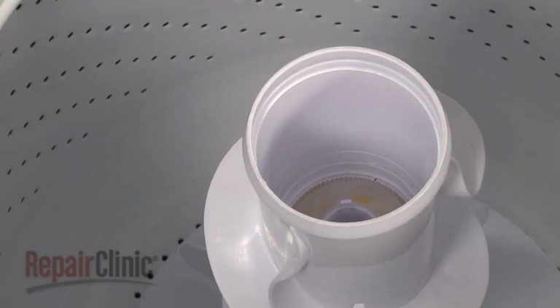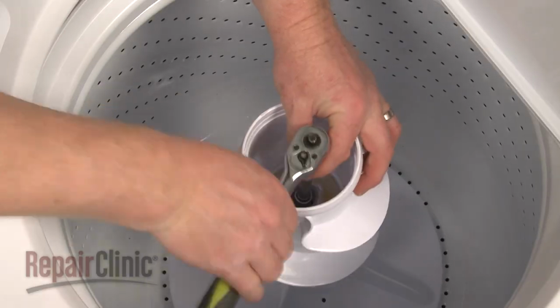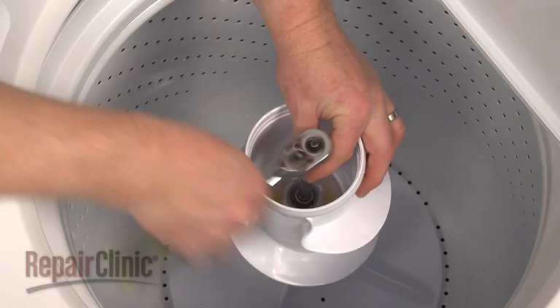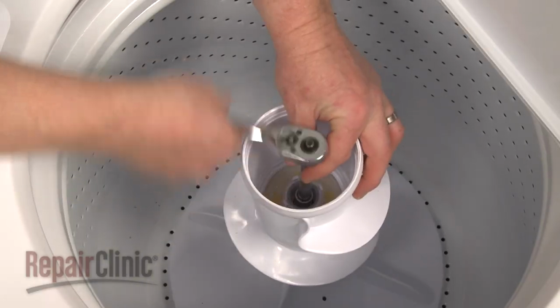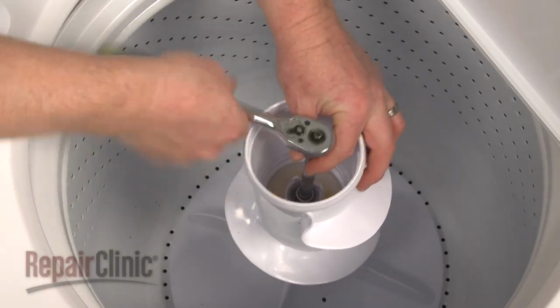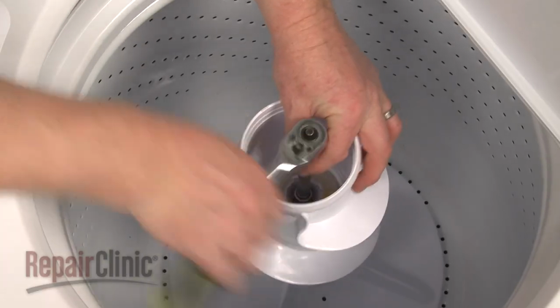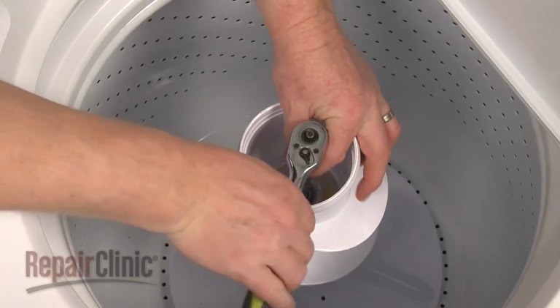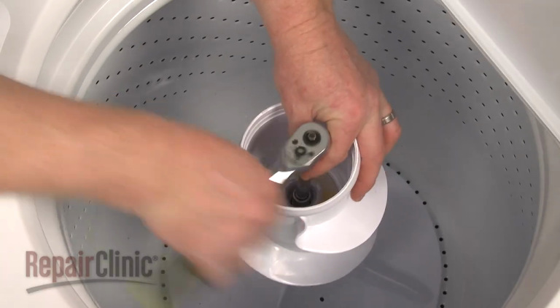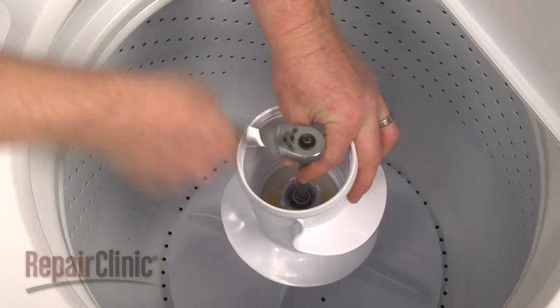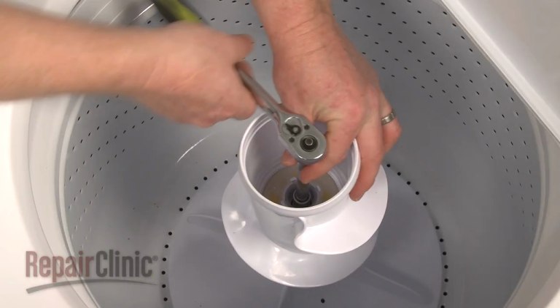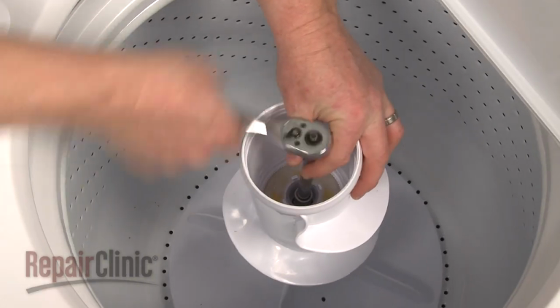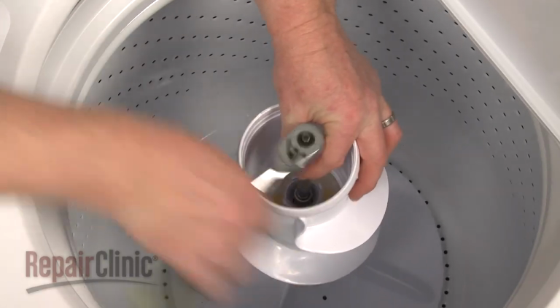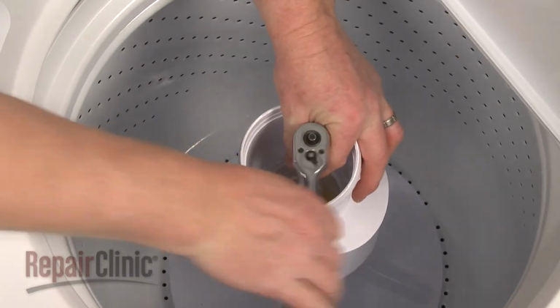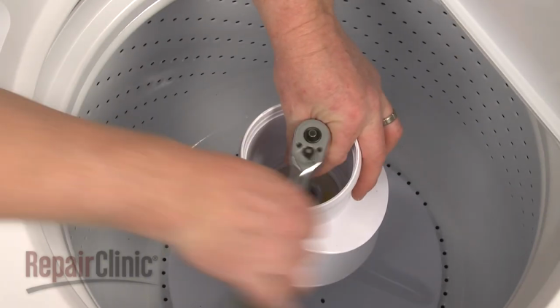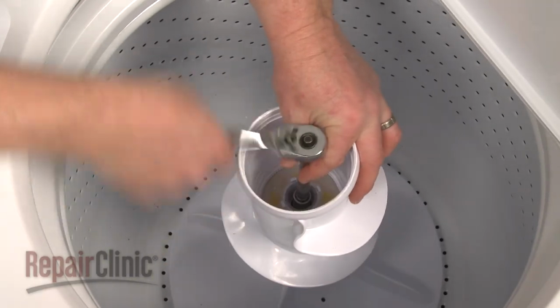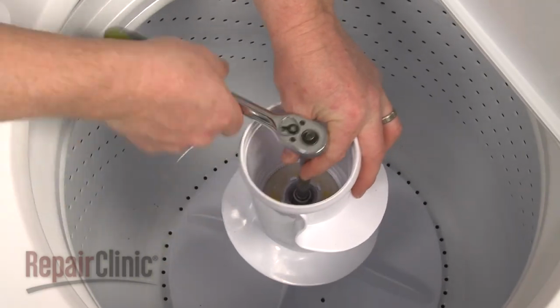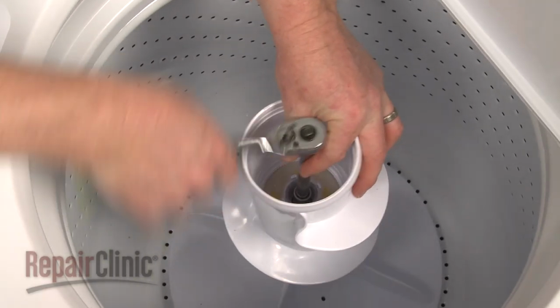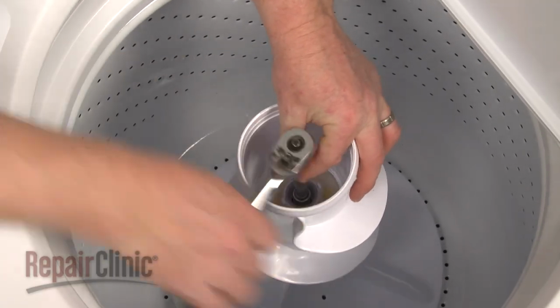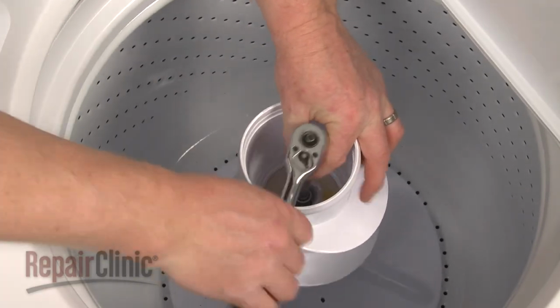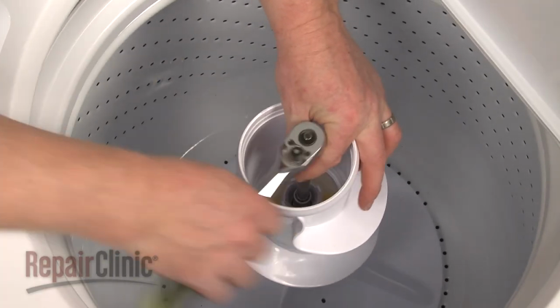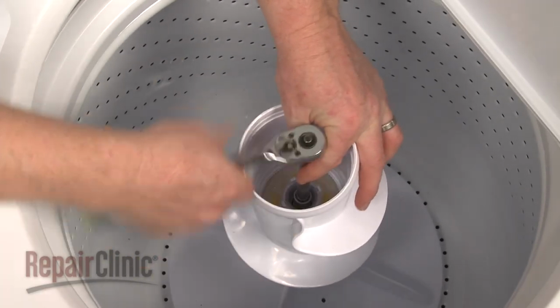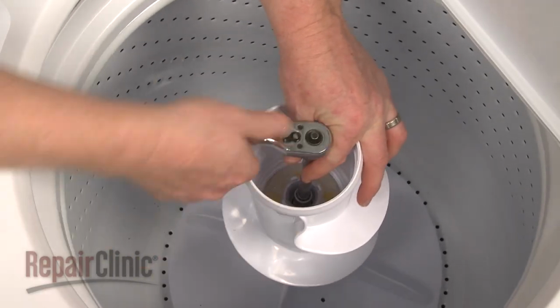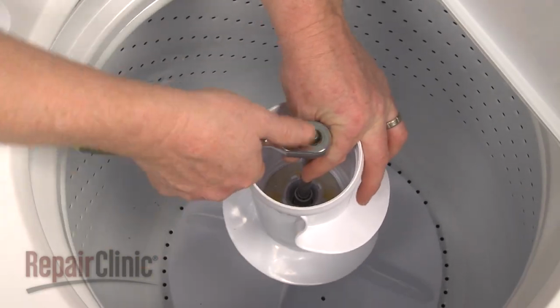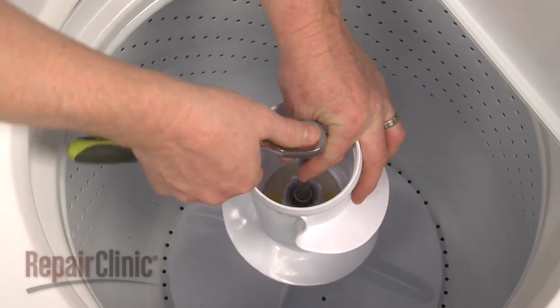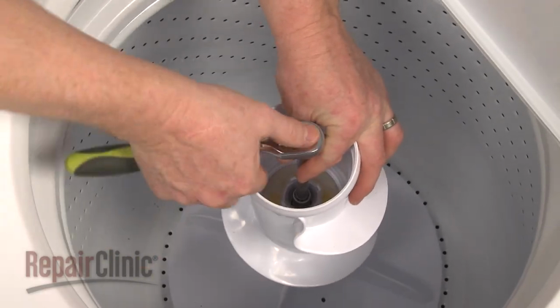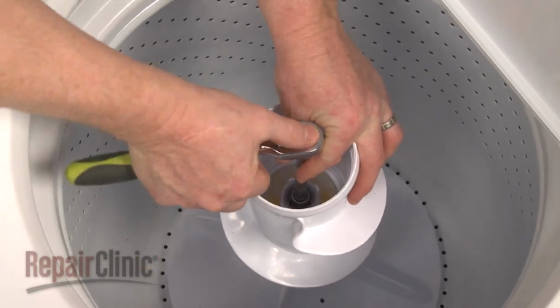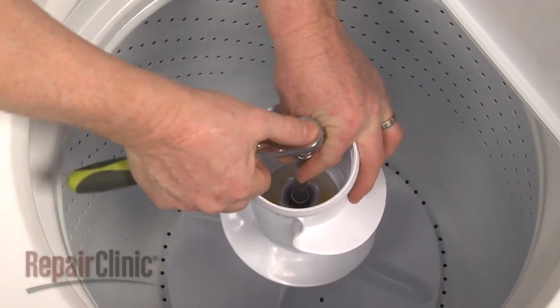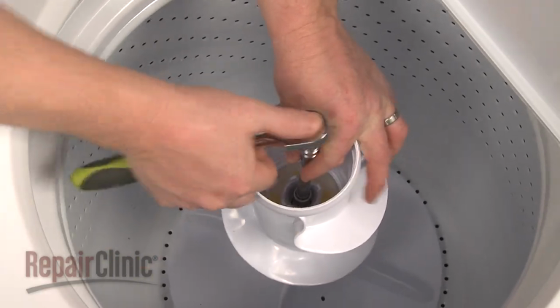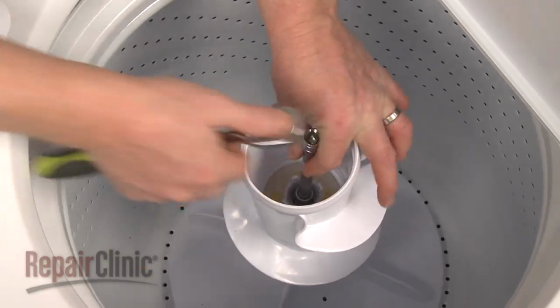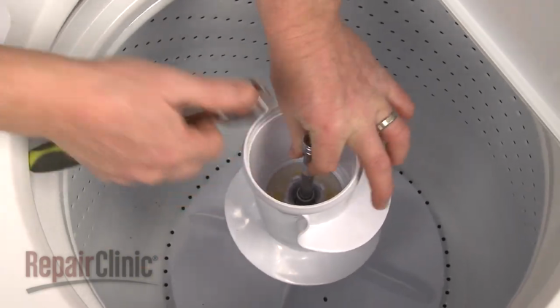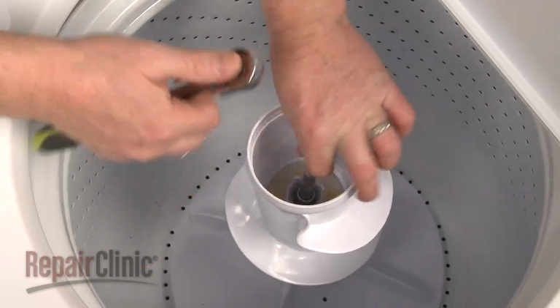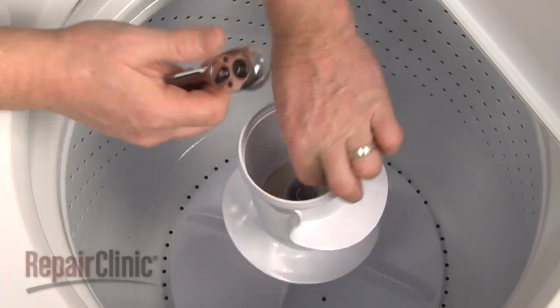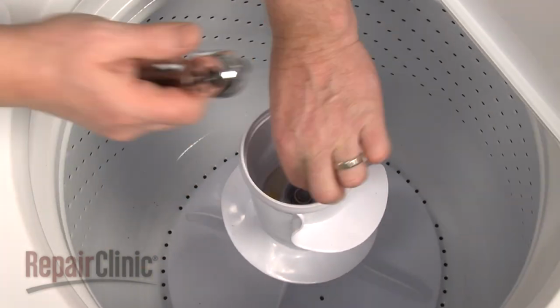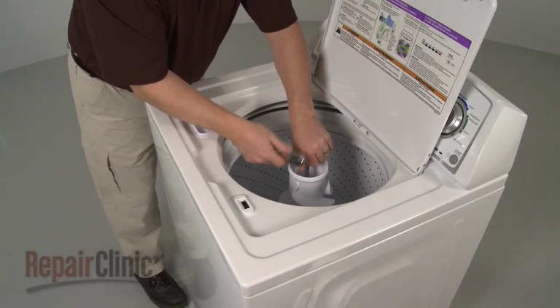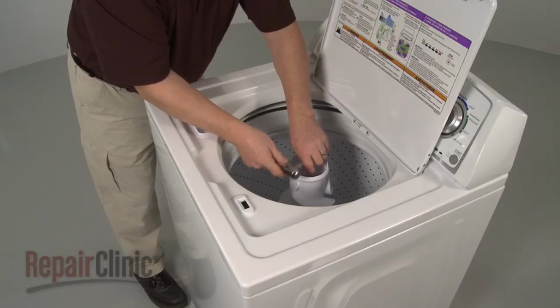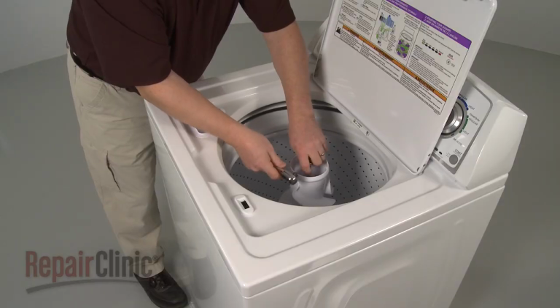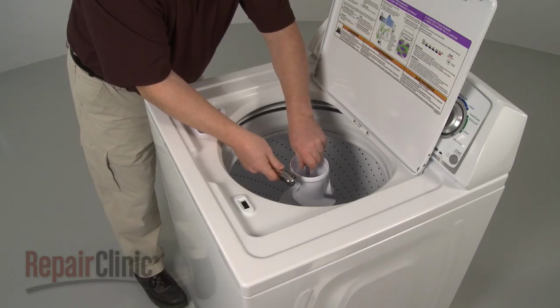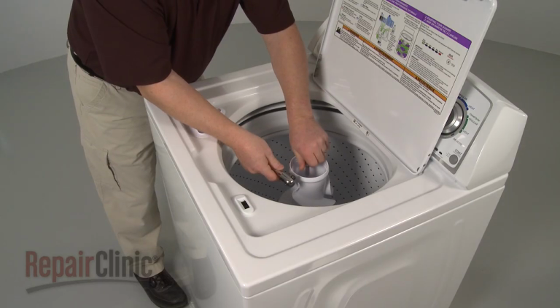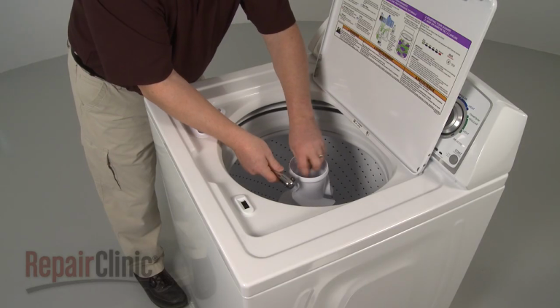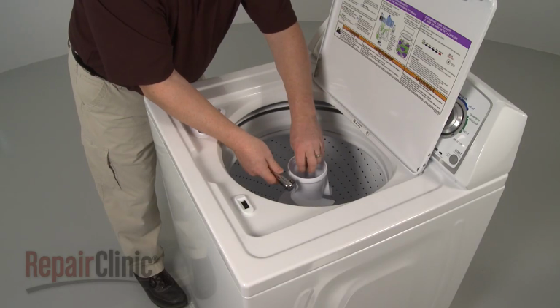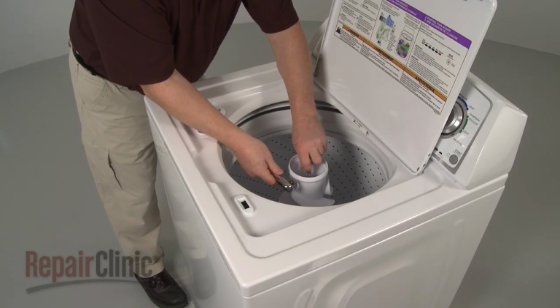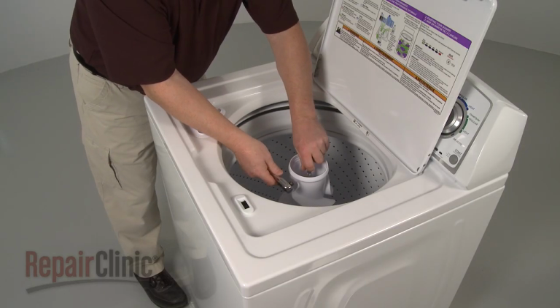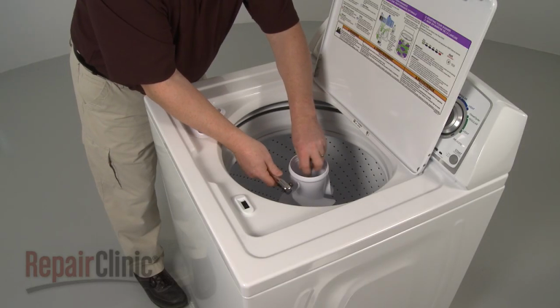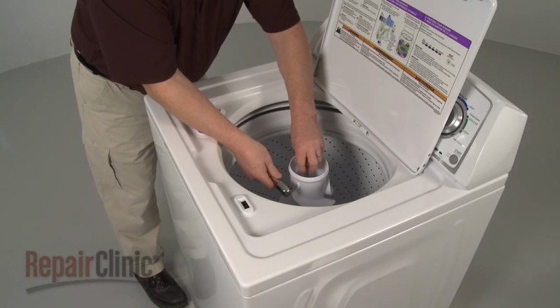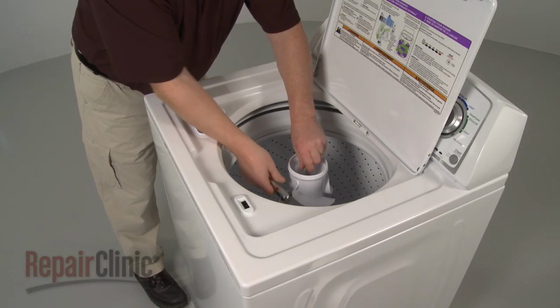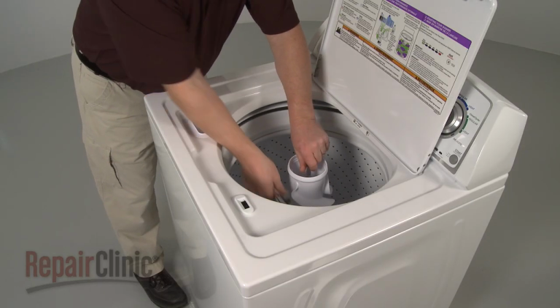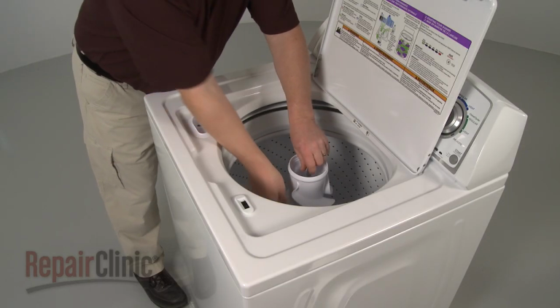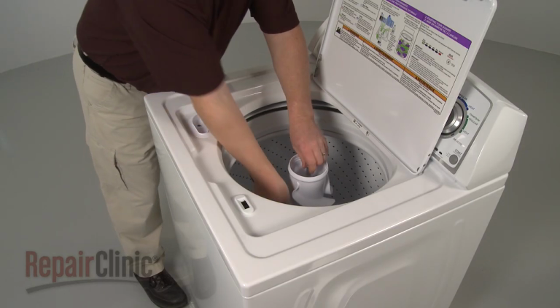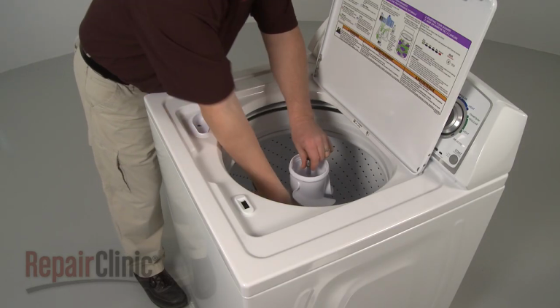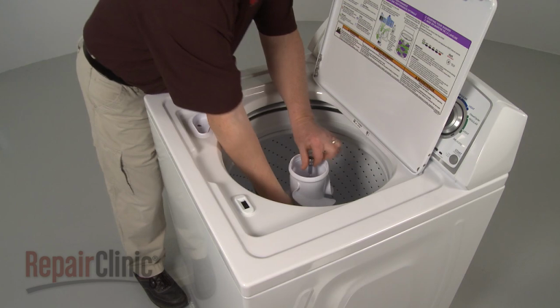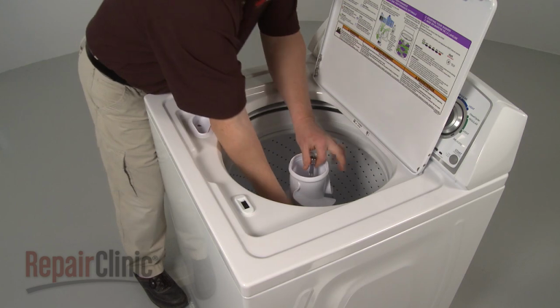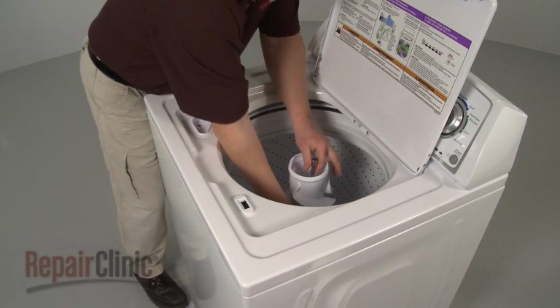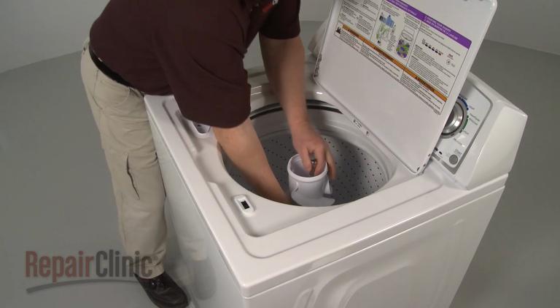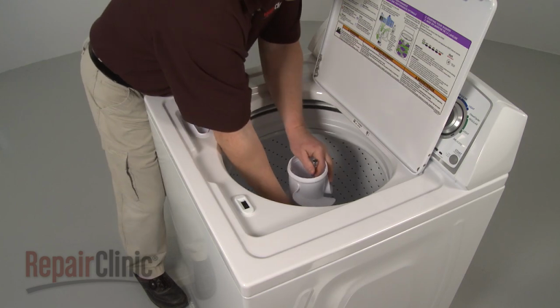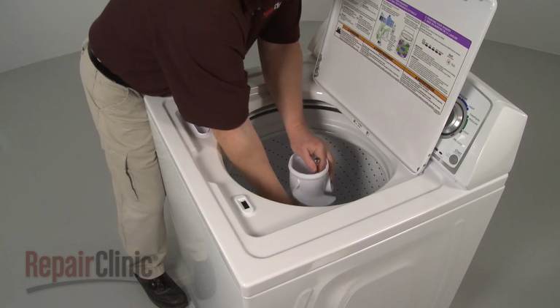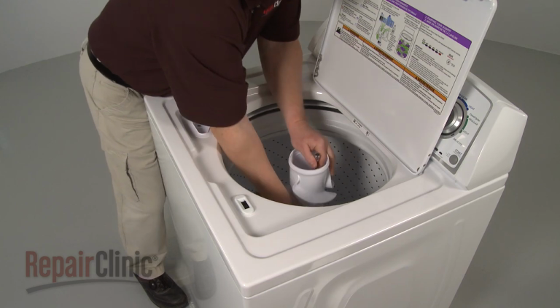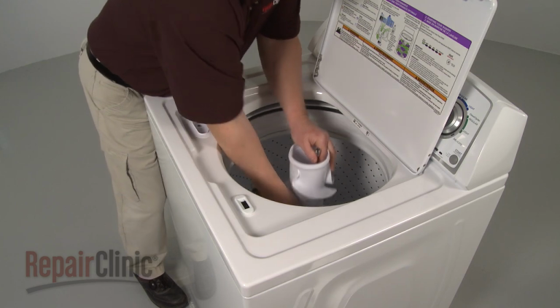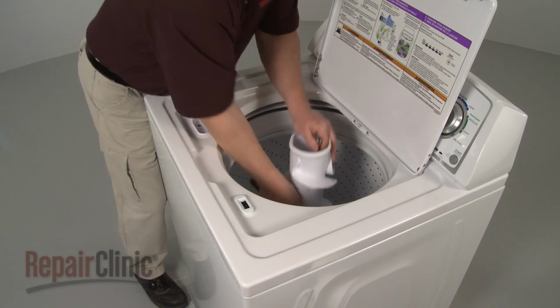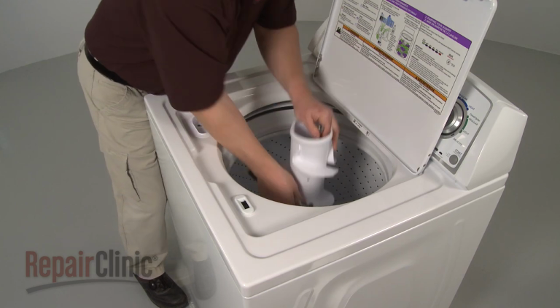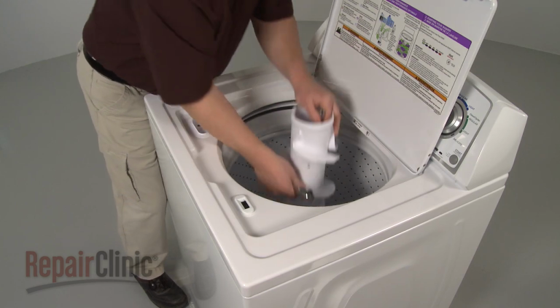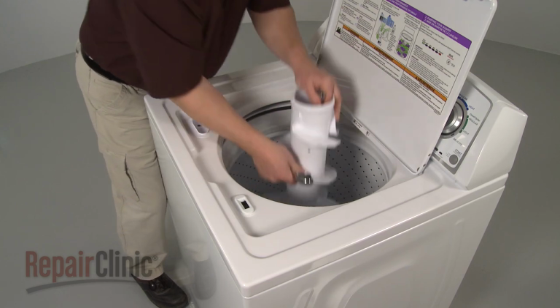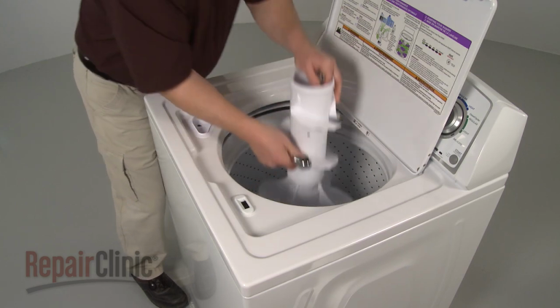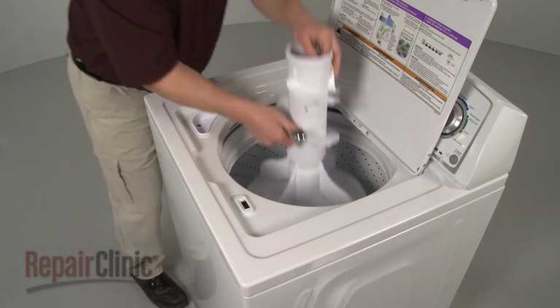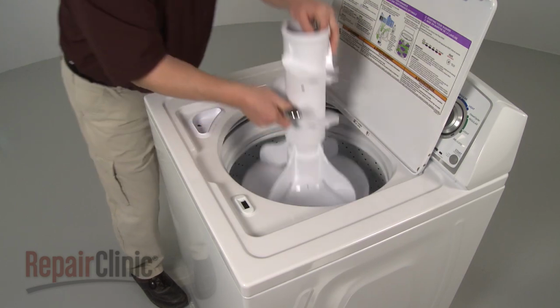Use a 7/16 inch socket to remove the agitator bolt and lift the old agitator off of the drive shaft.